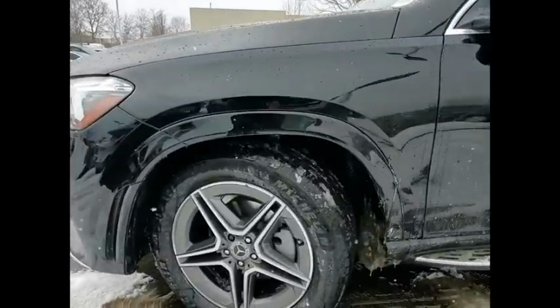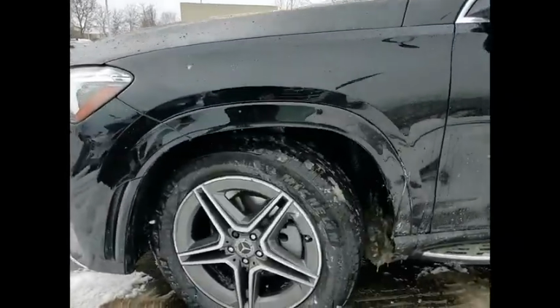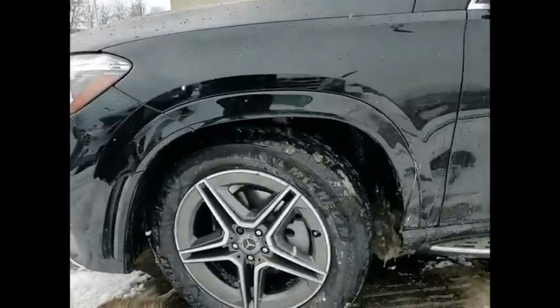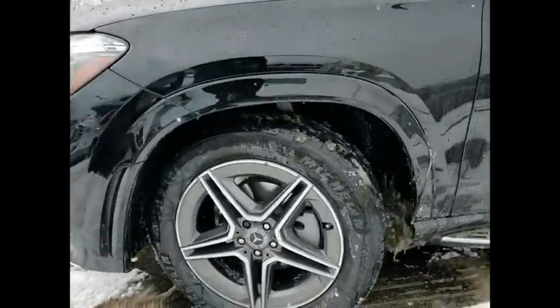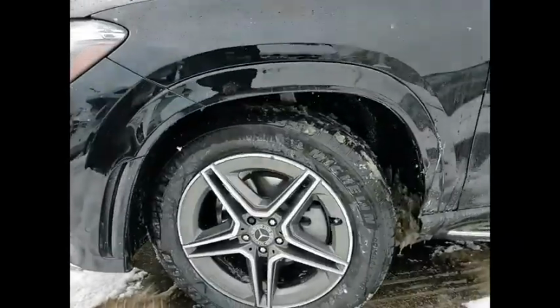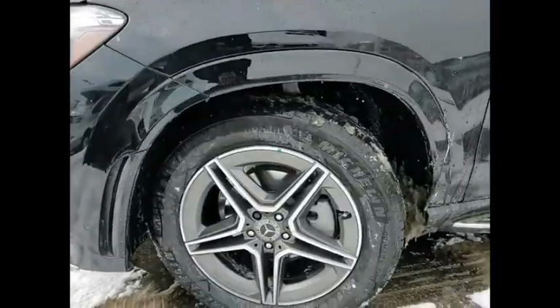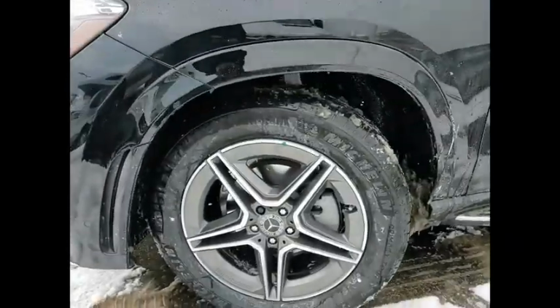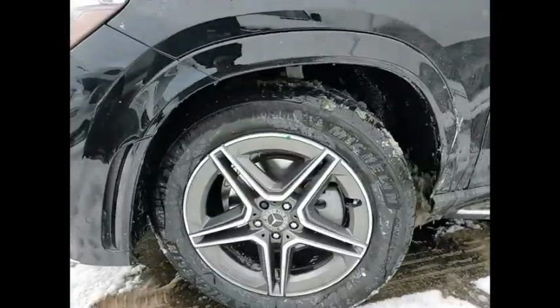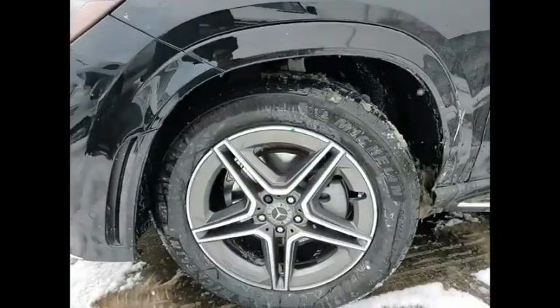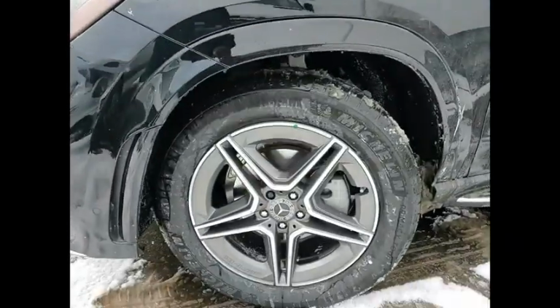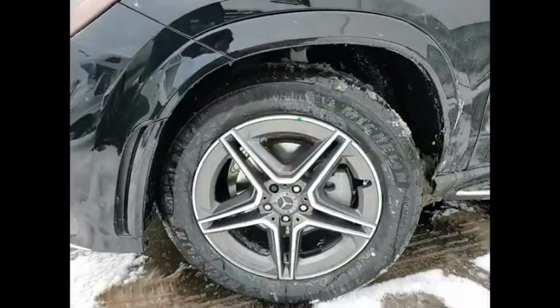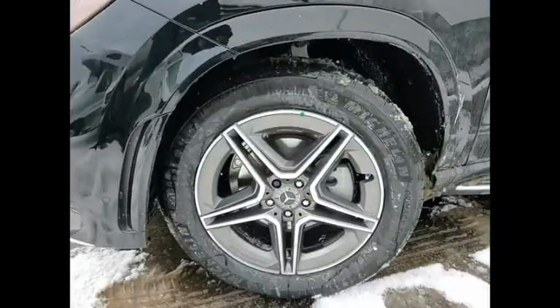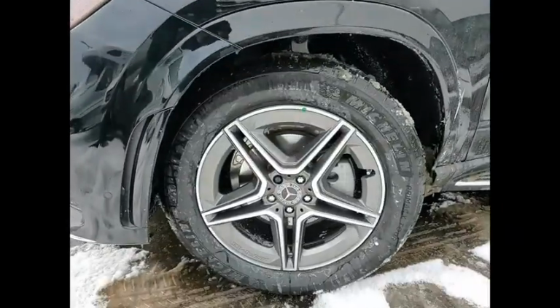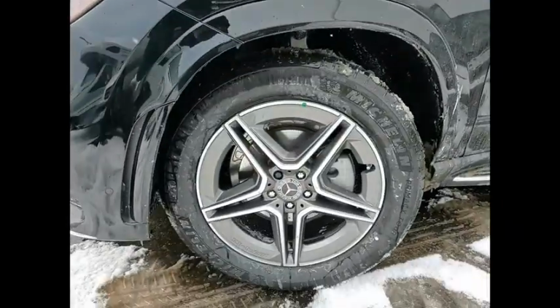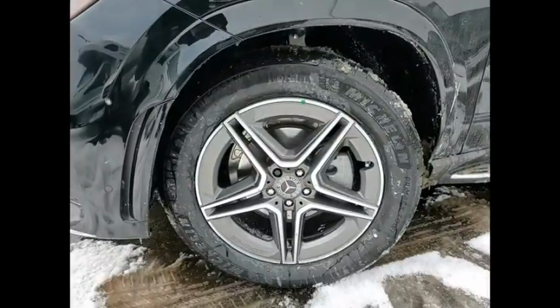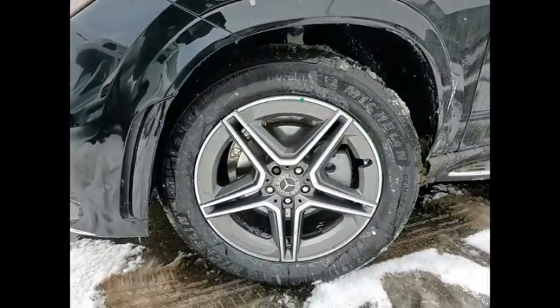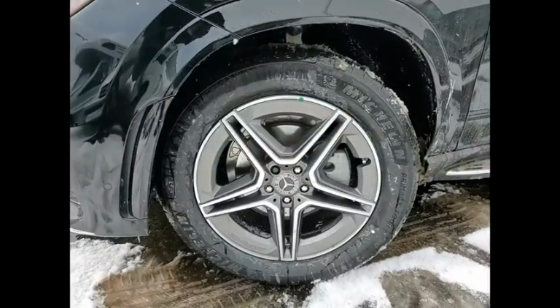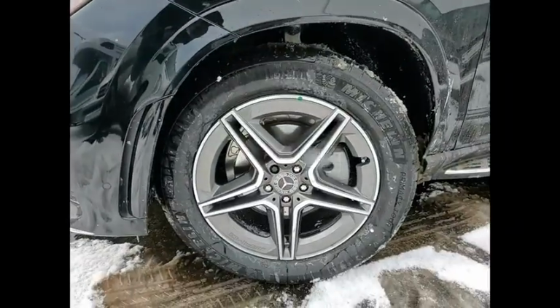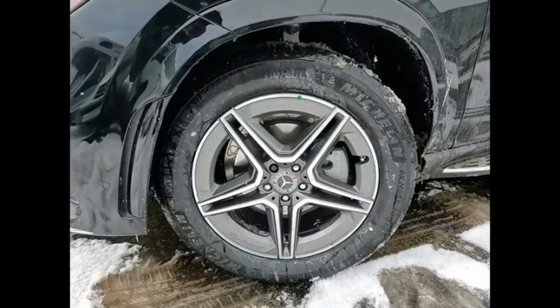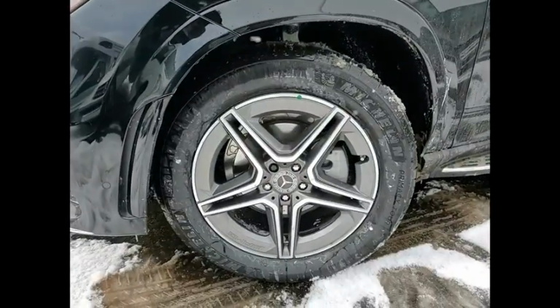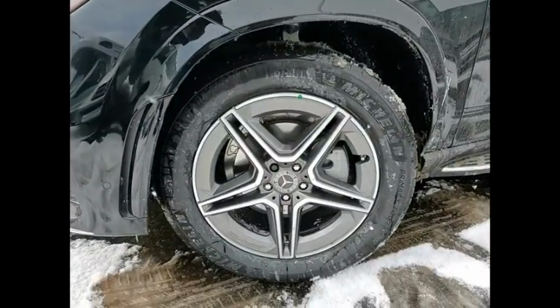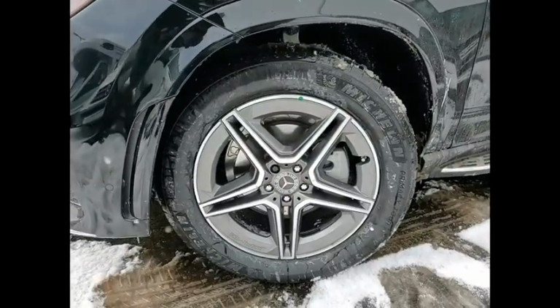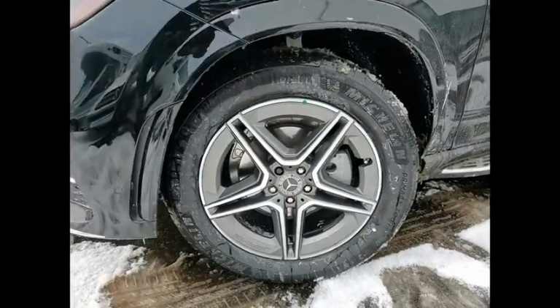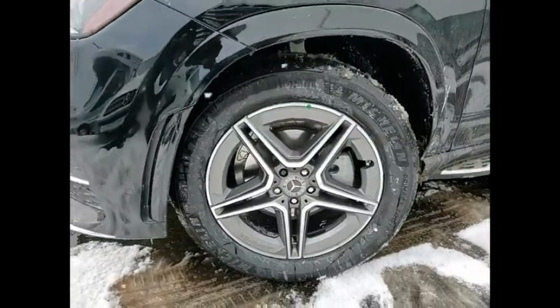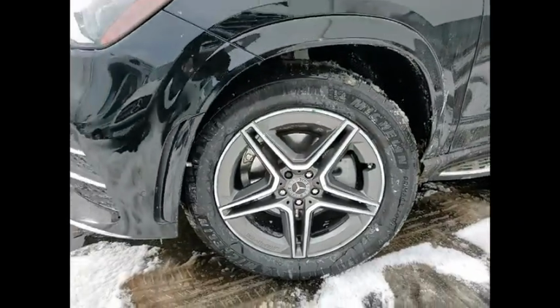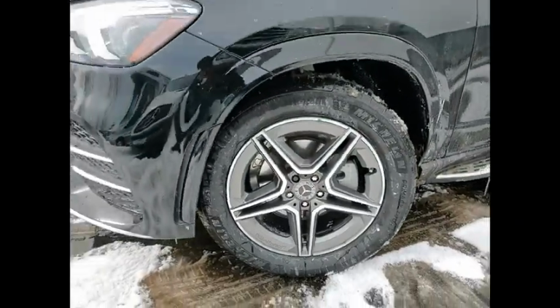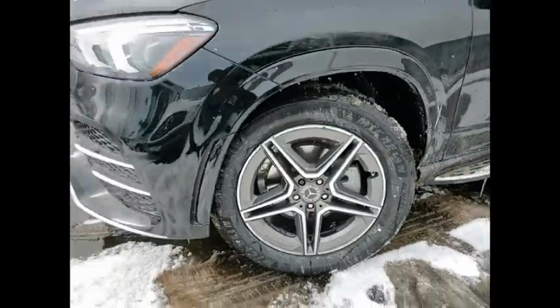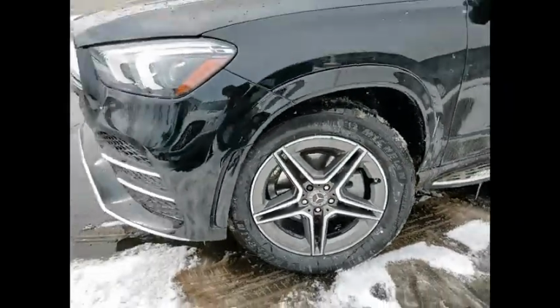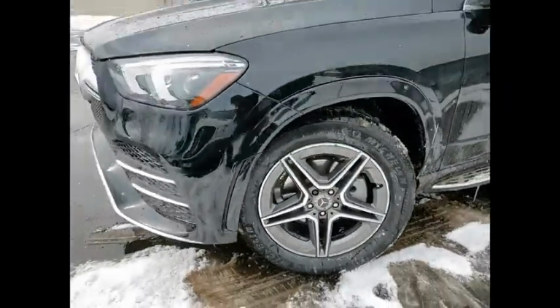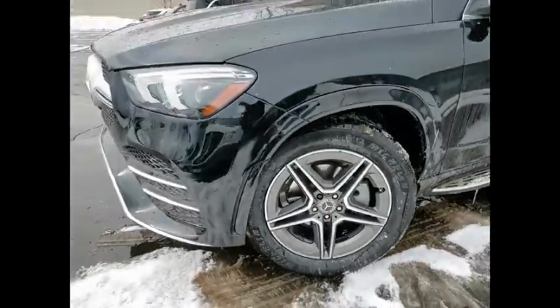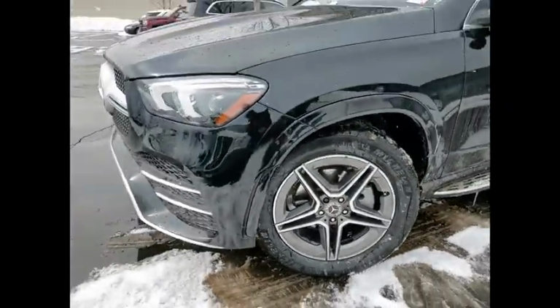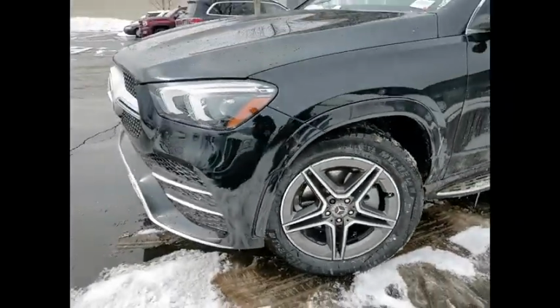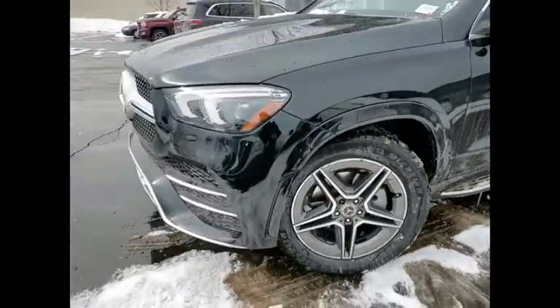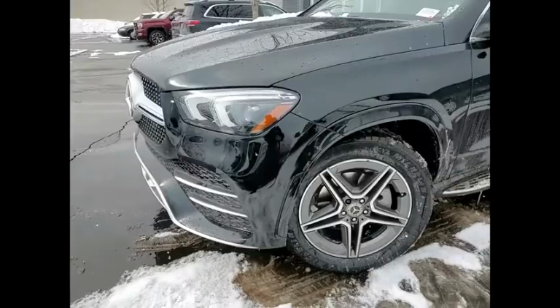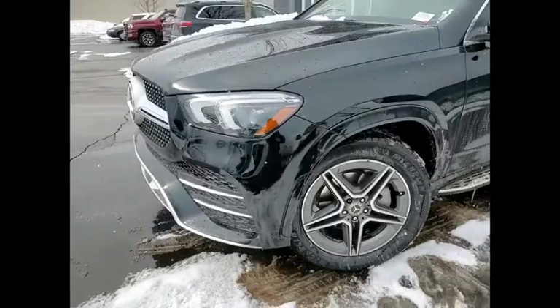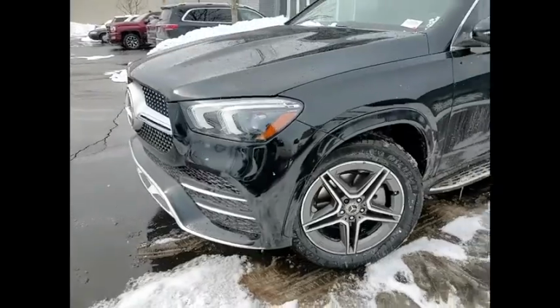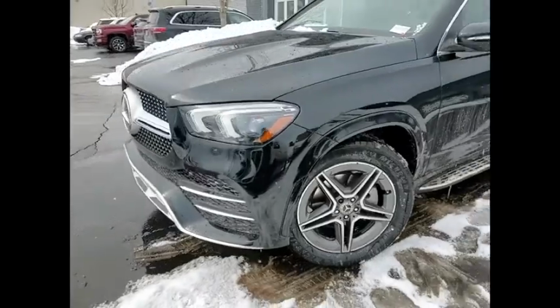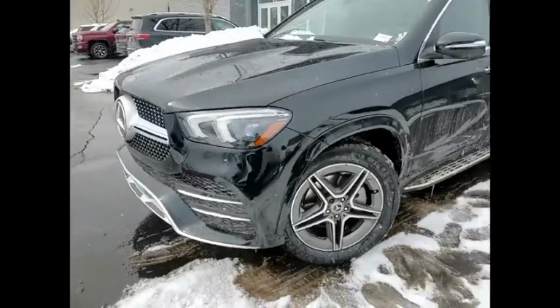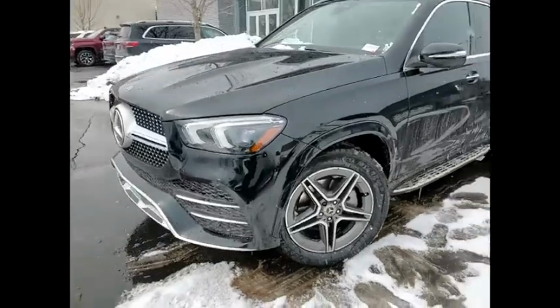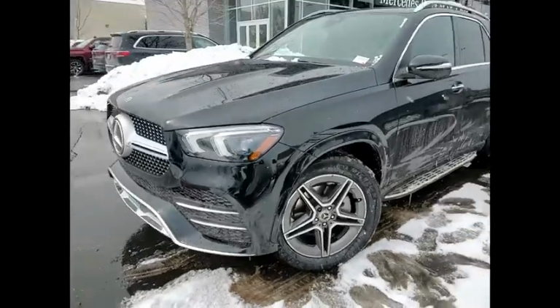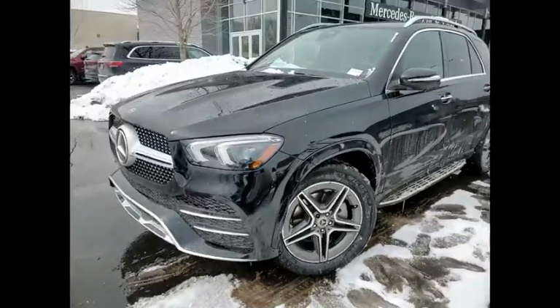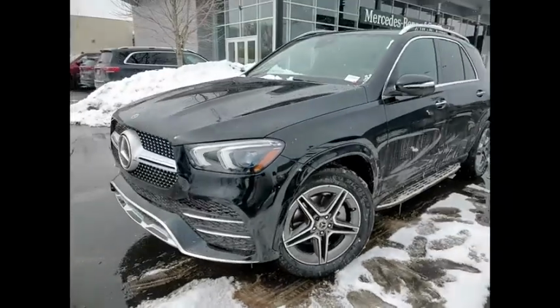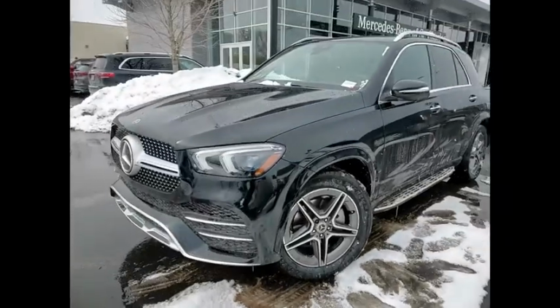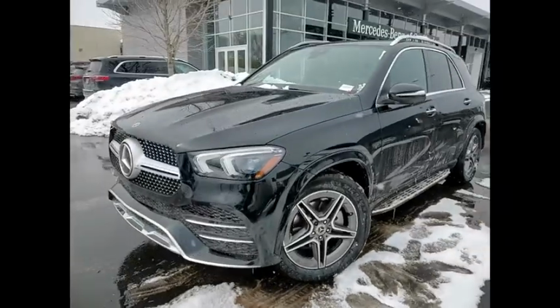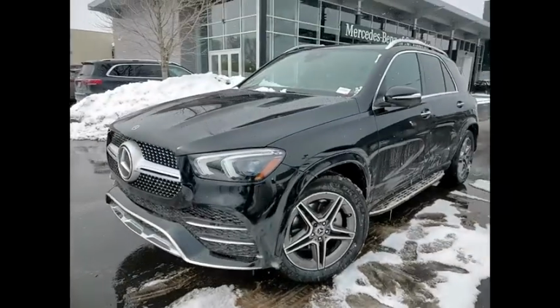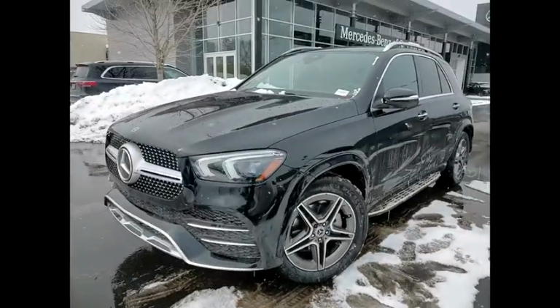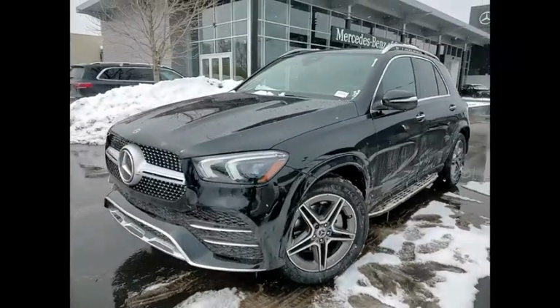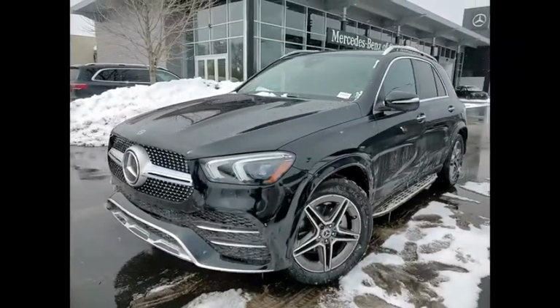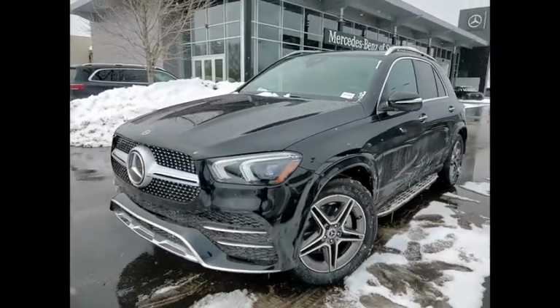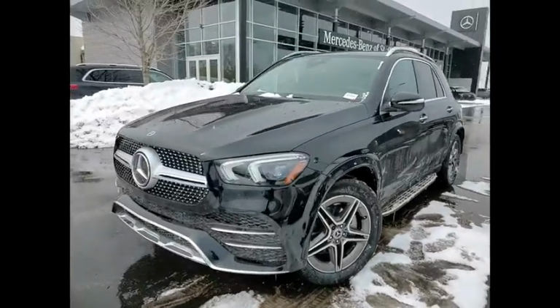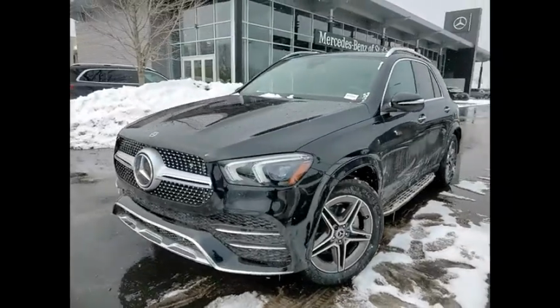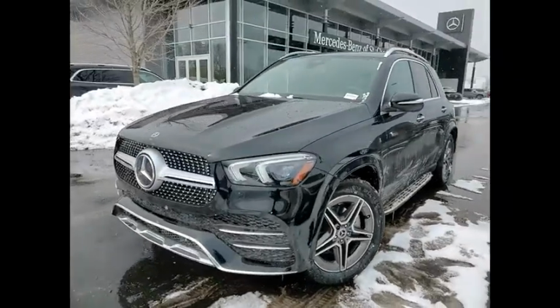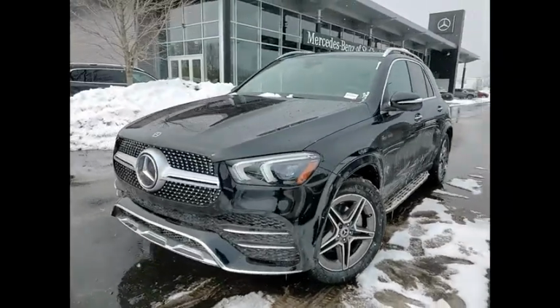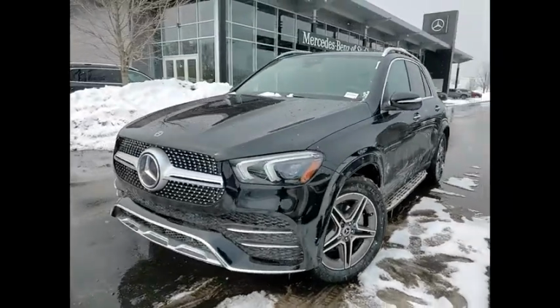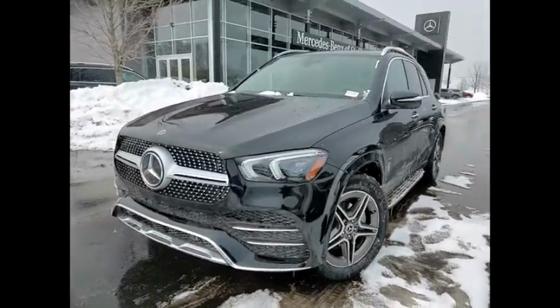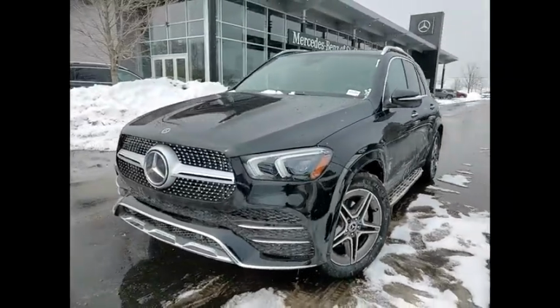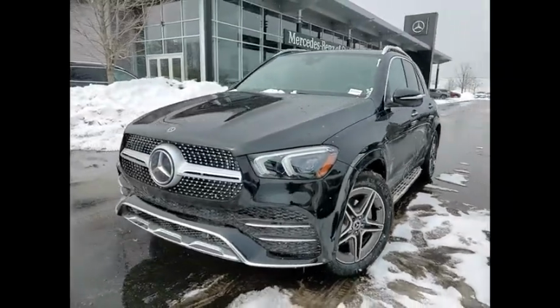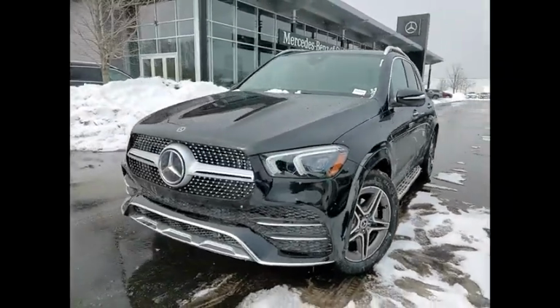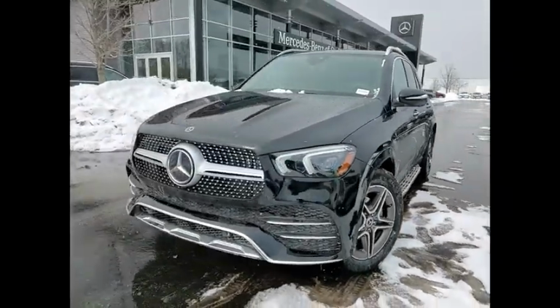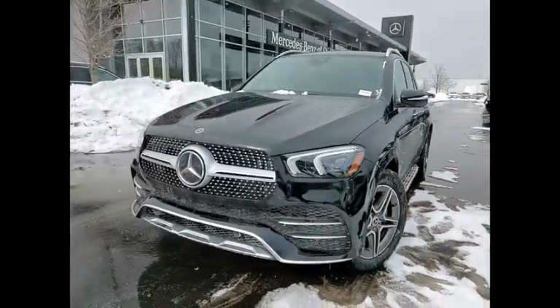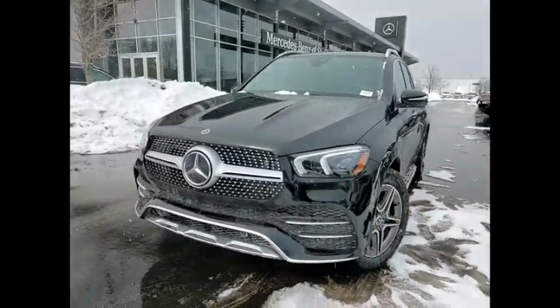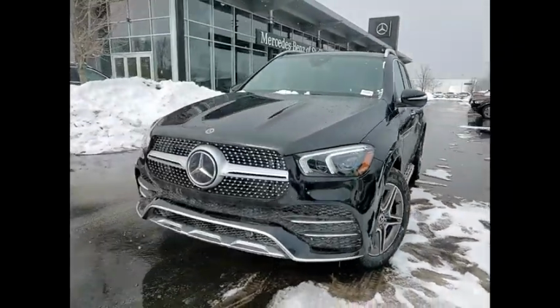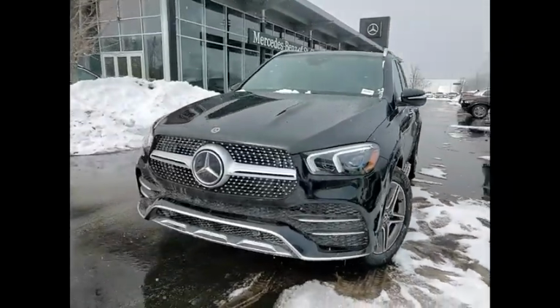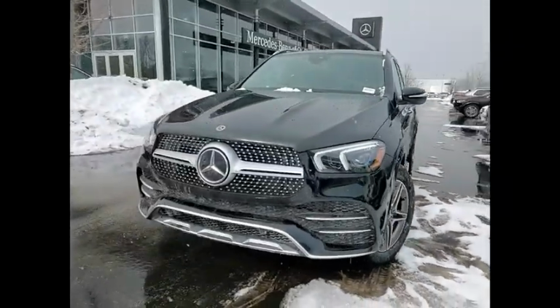Roll stability control, front suspension type double wishbones, front suspension type strut. Come take a test drive today.